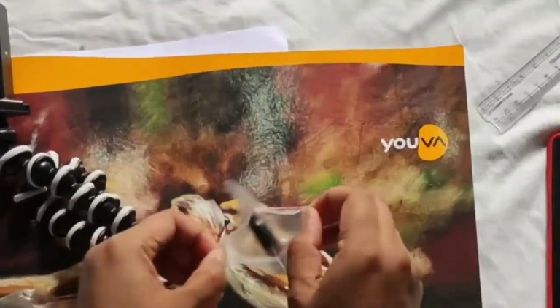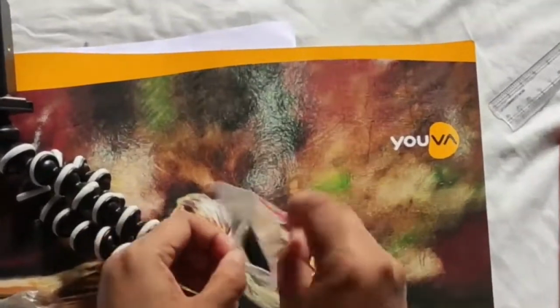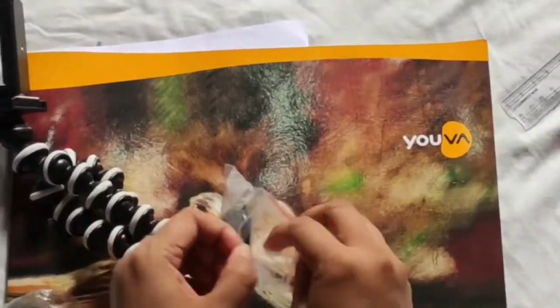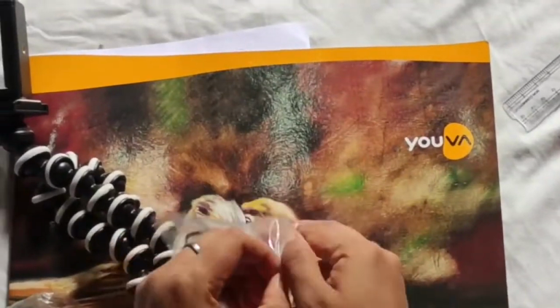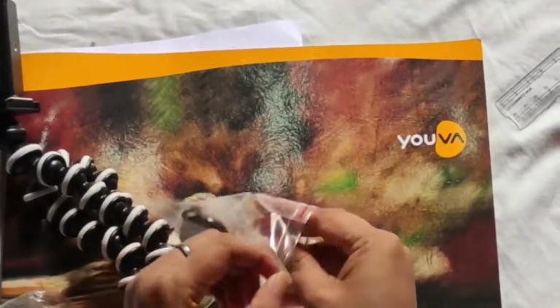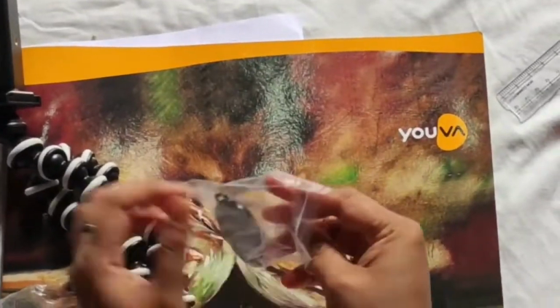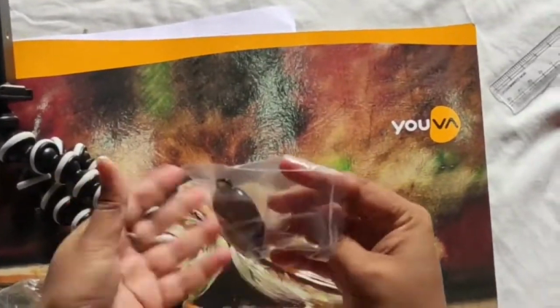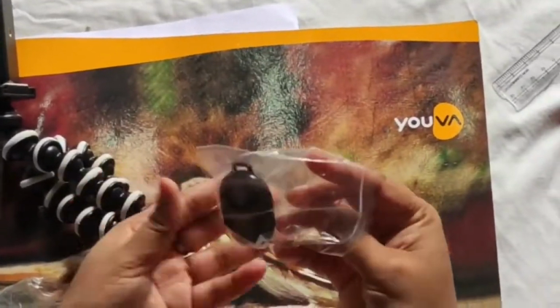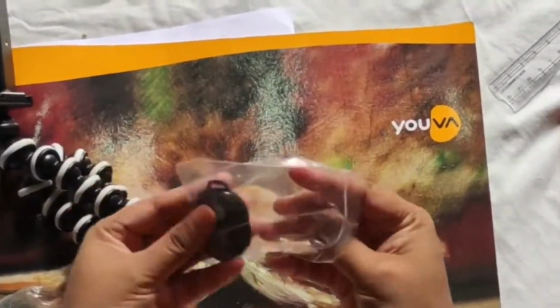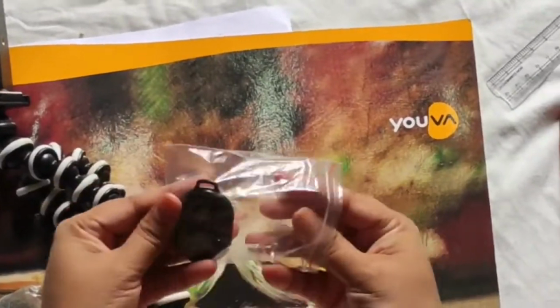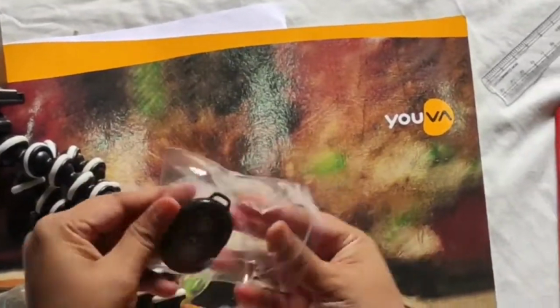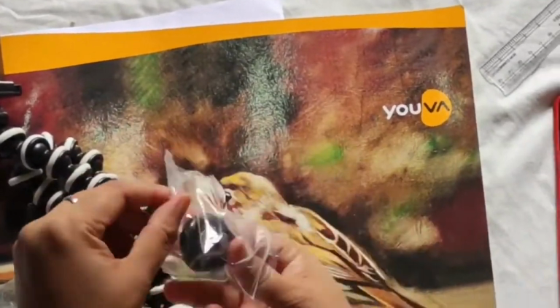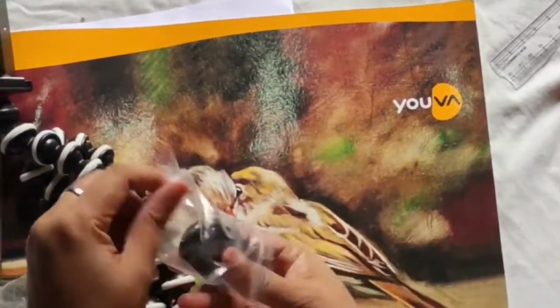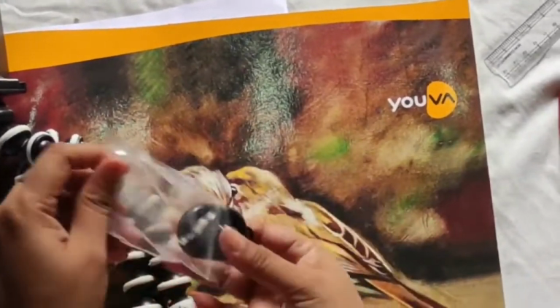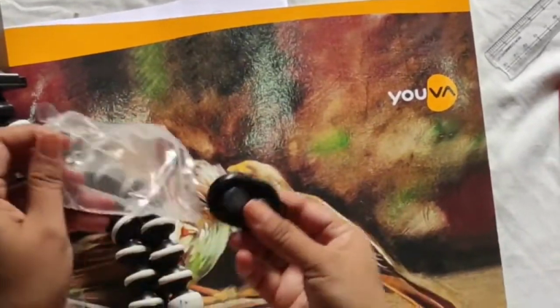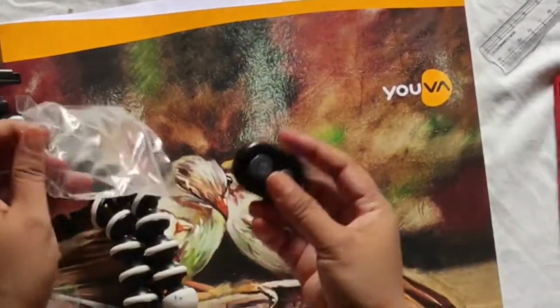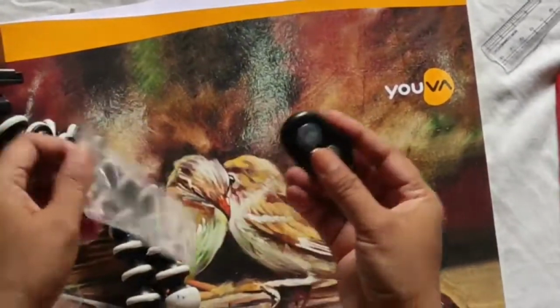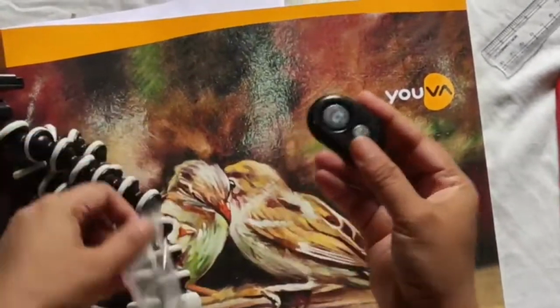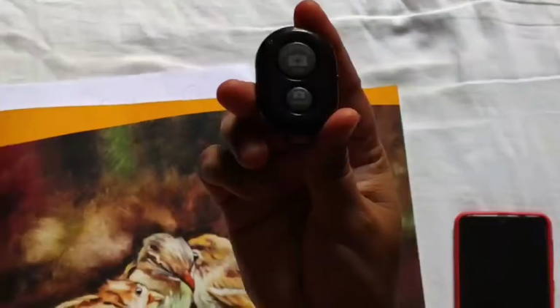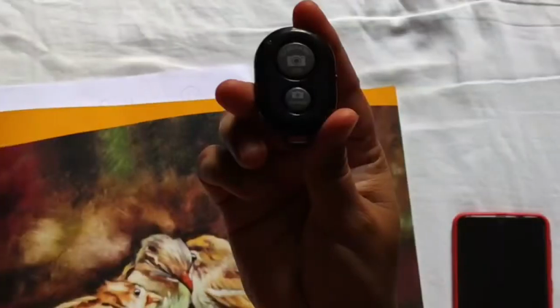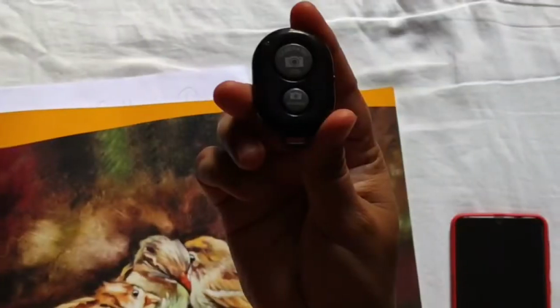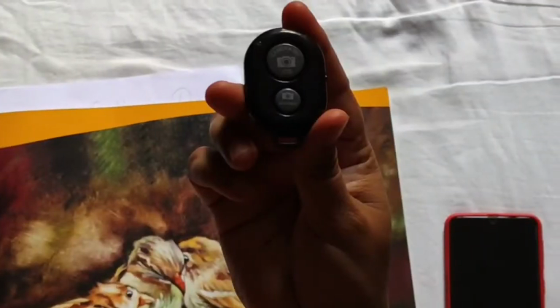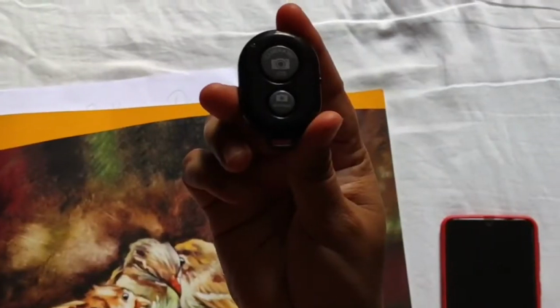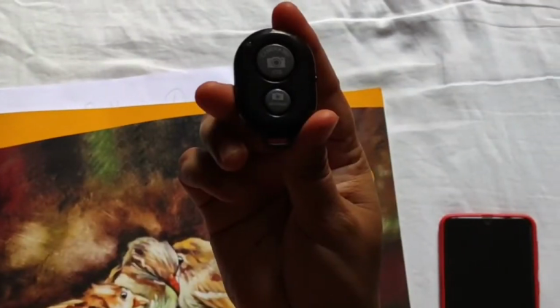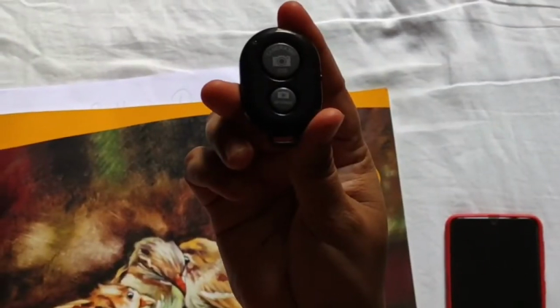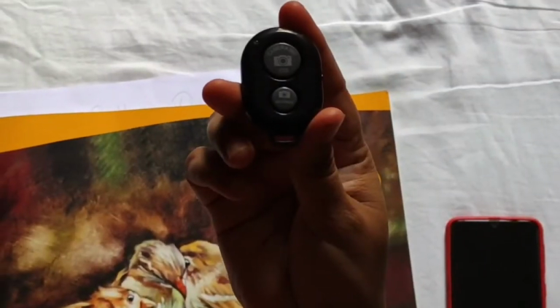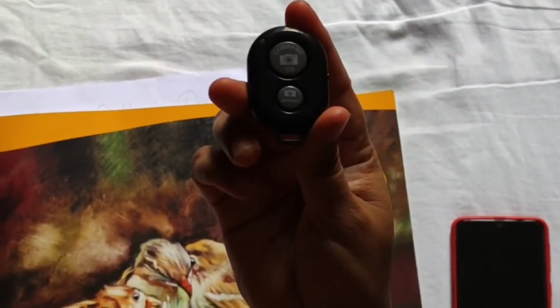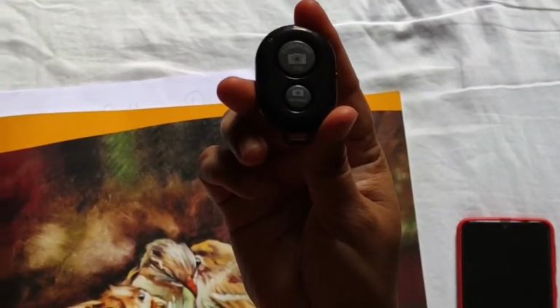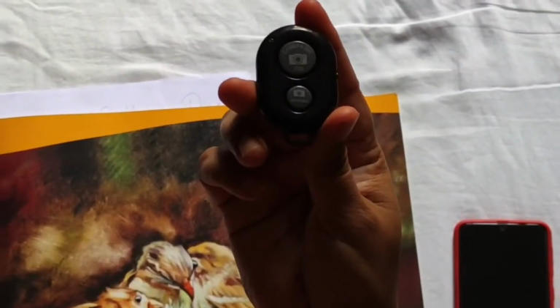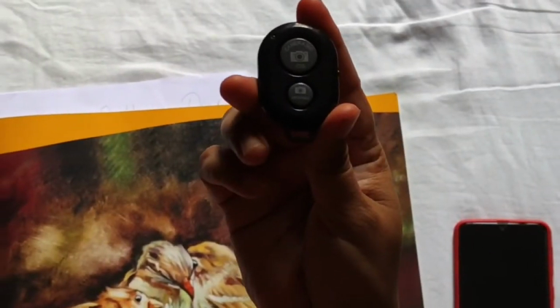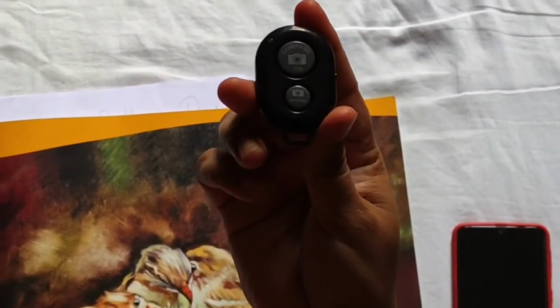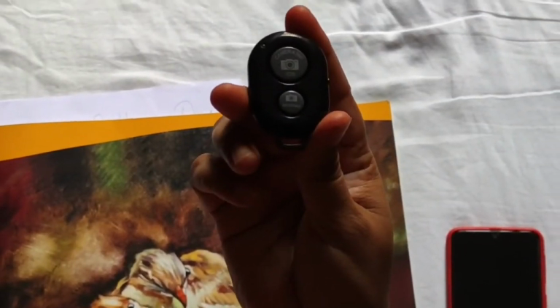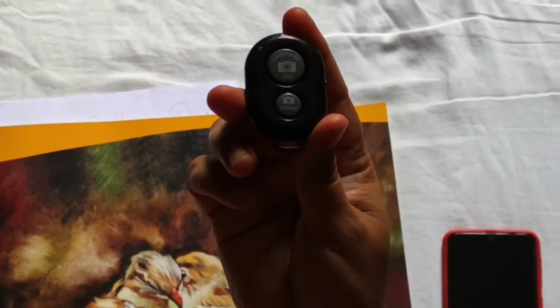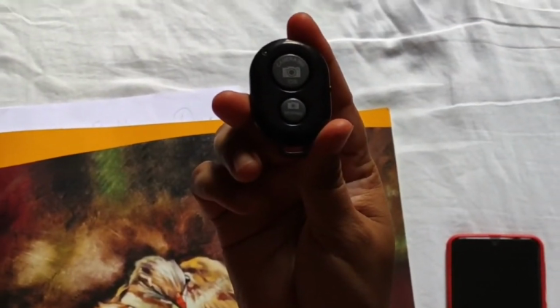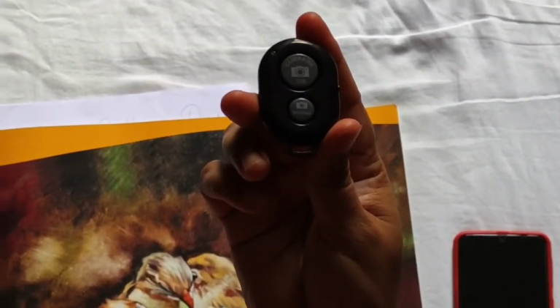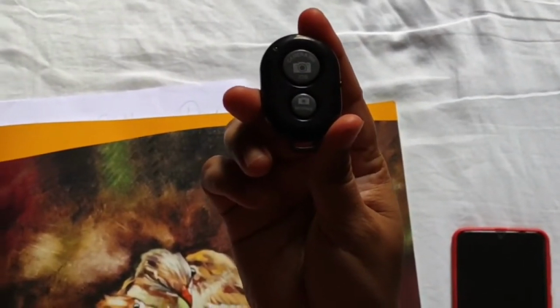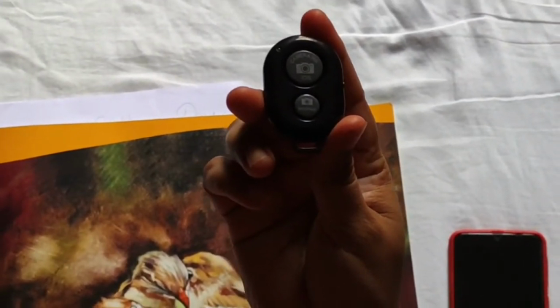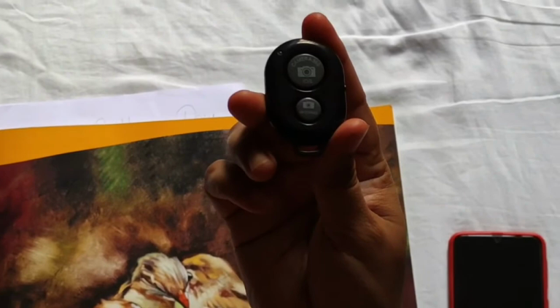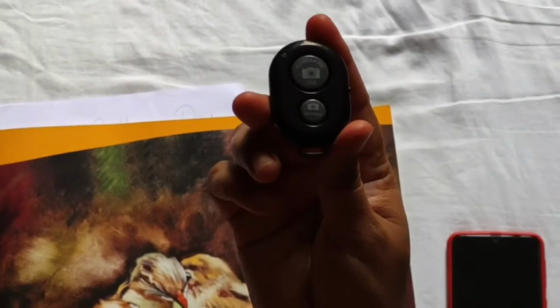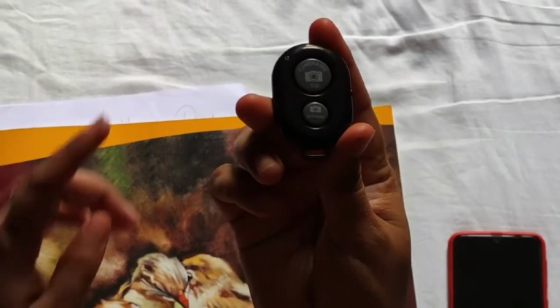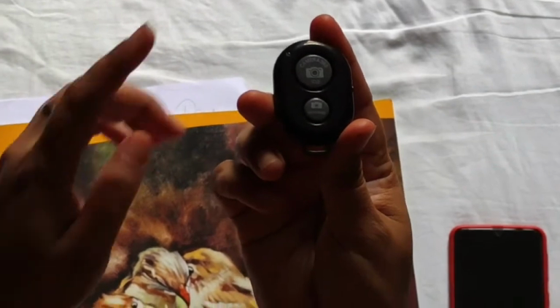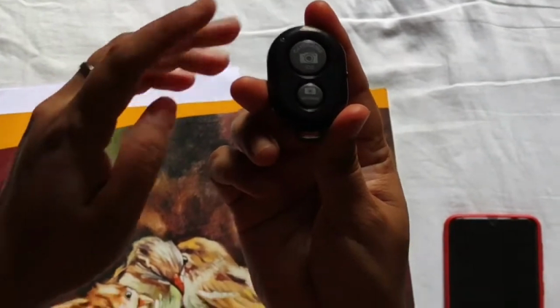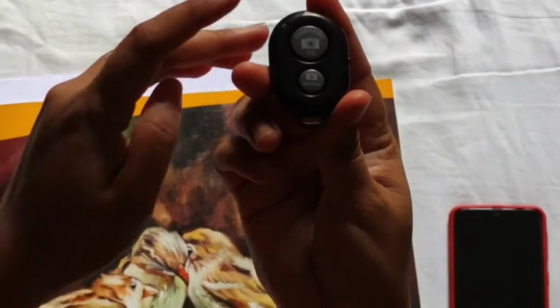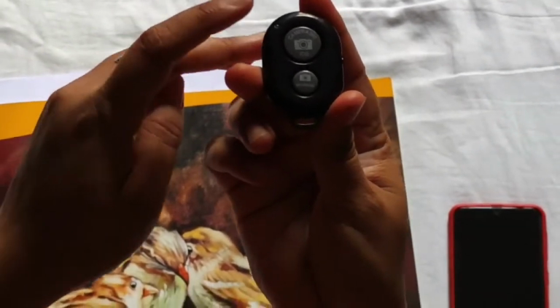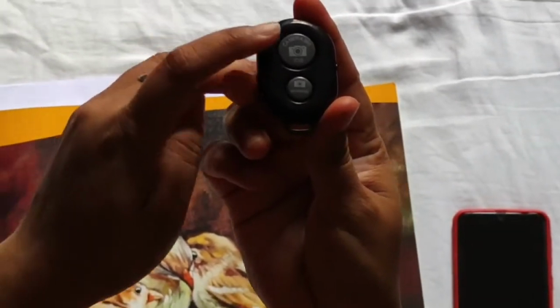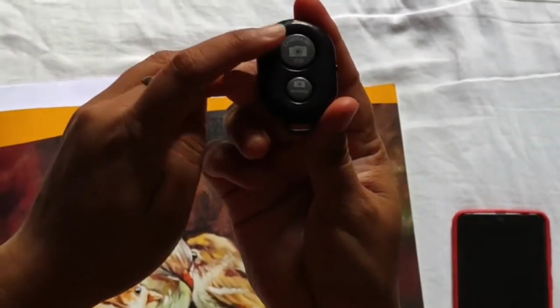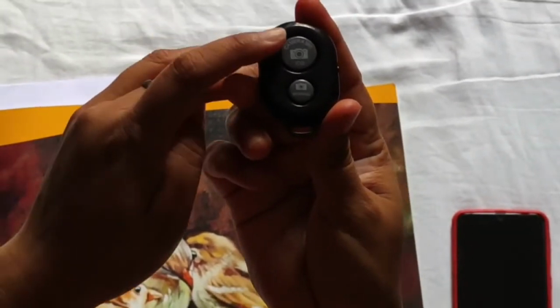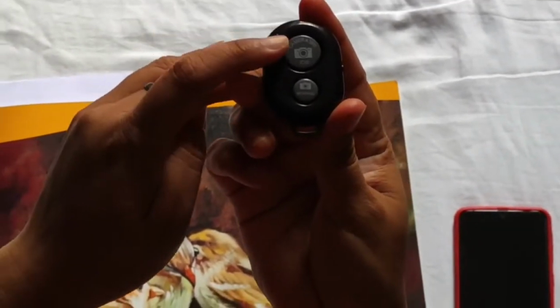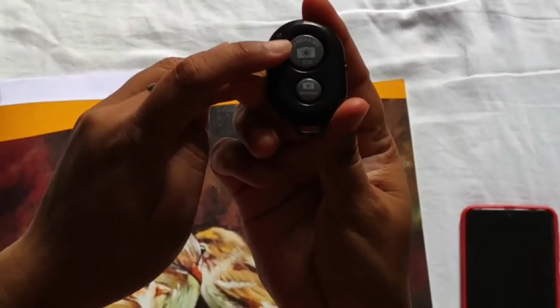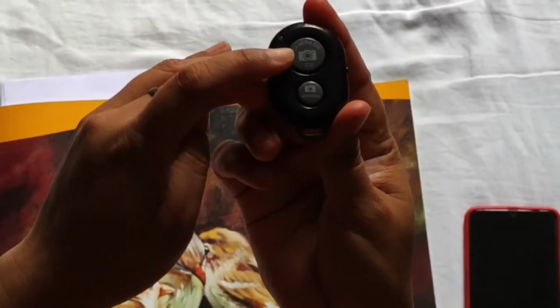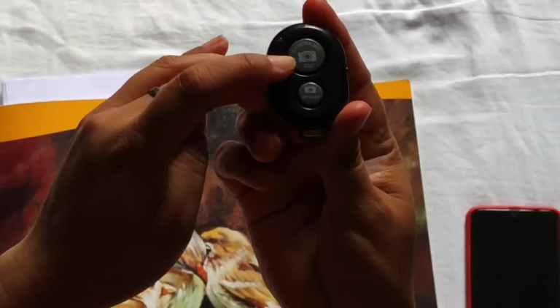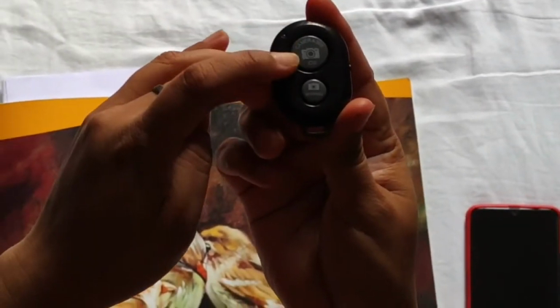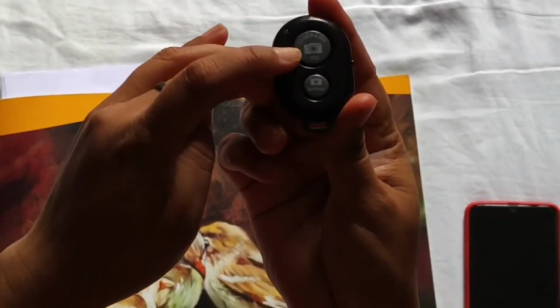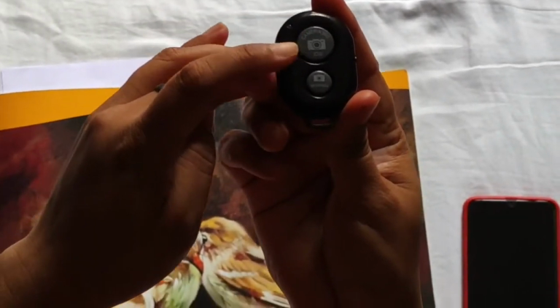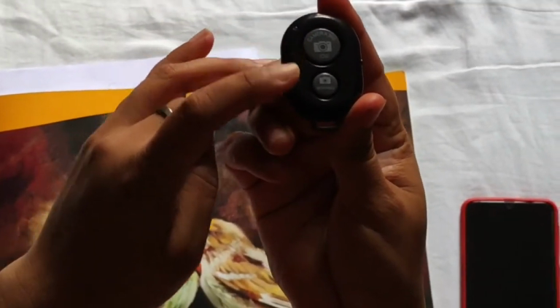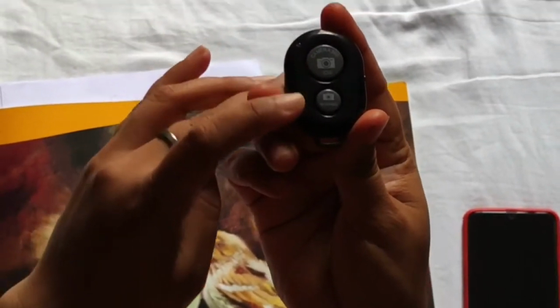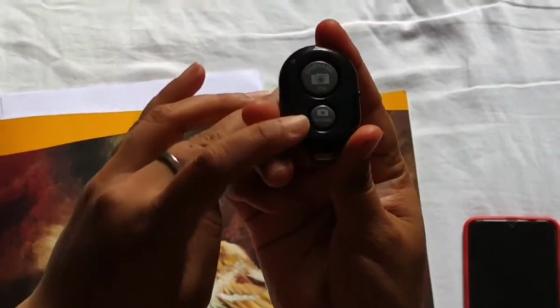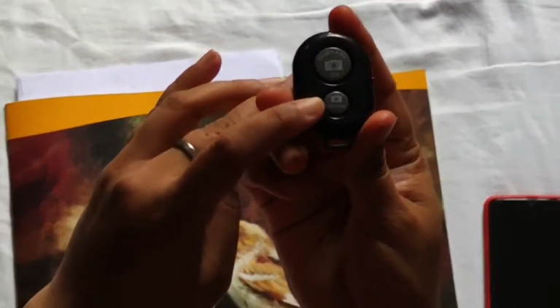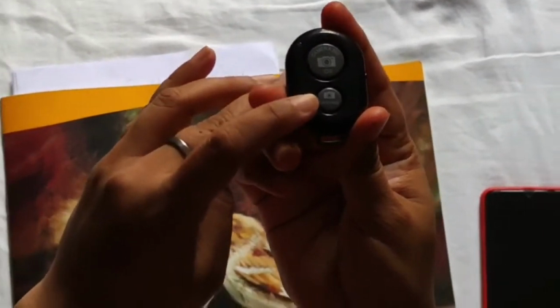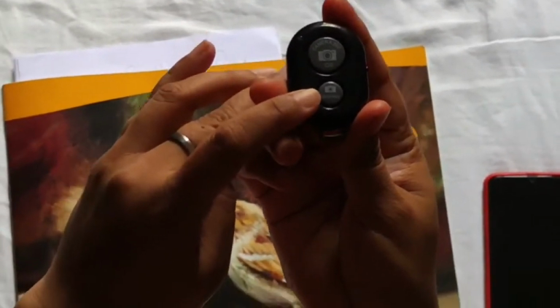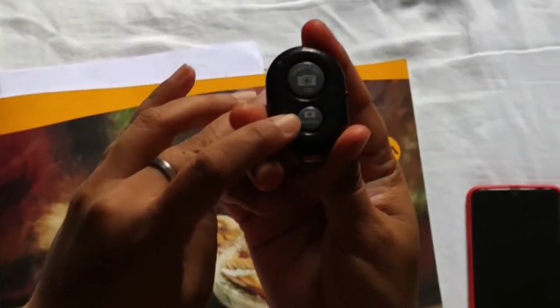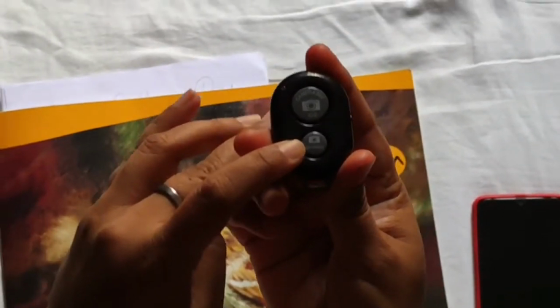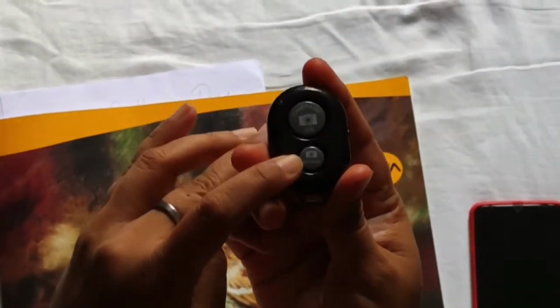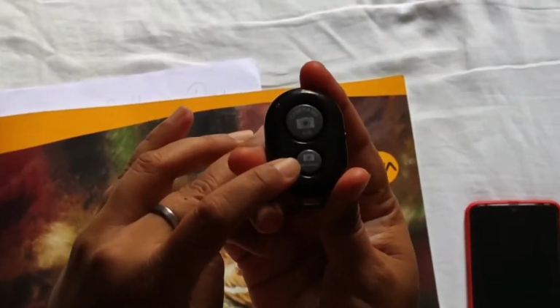This is the Bluetooth device. There are two buttons — one is for iOS and the other is for Android phone.